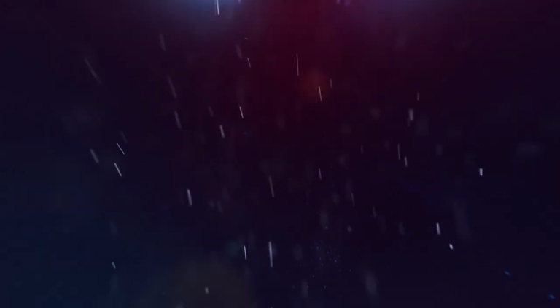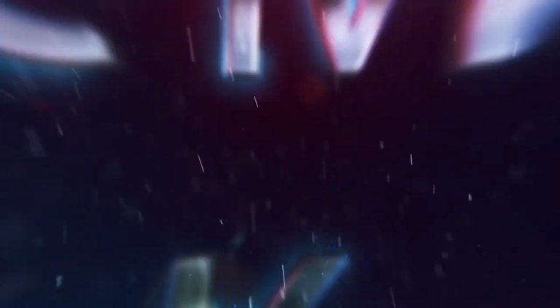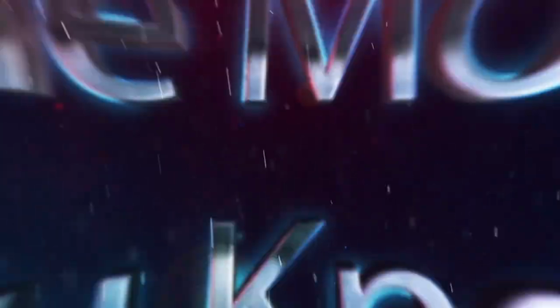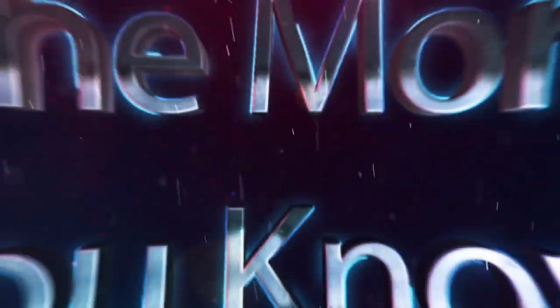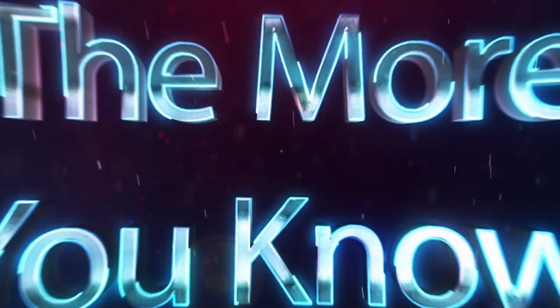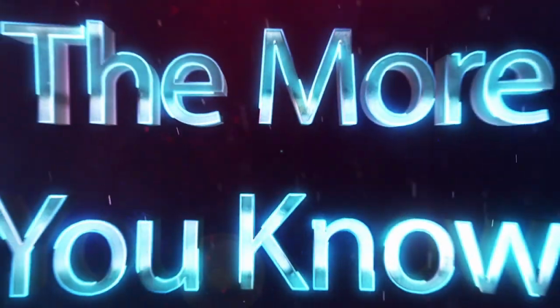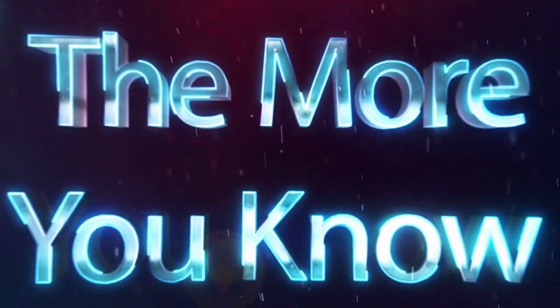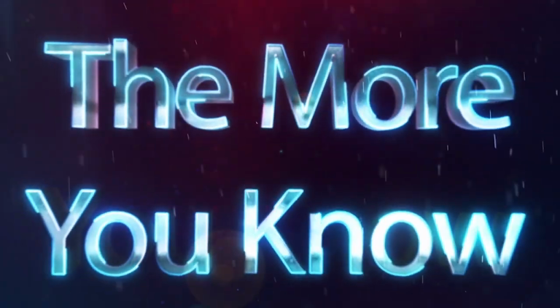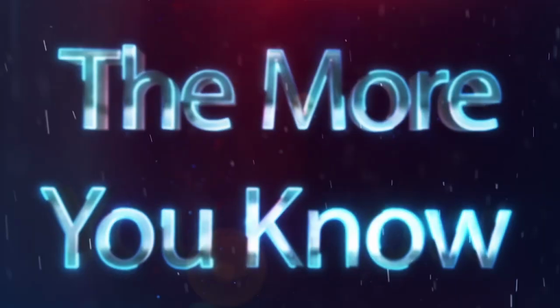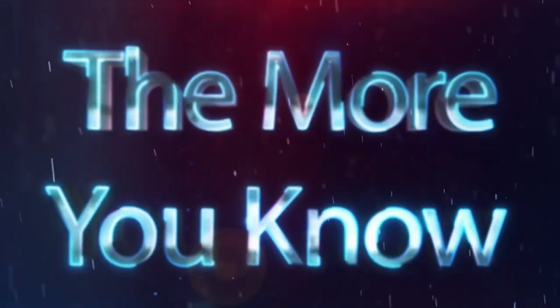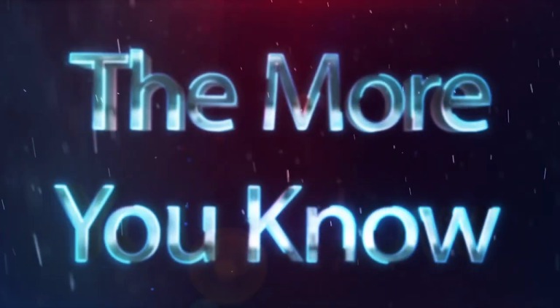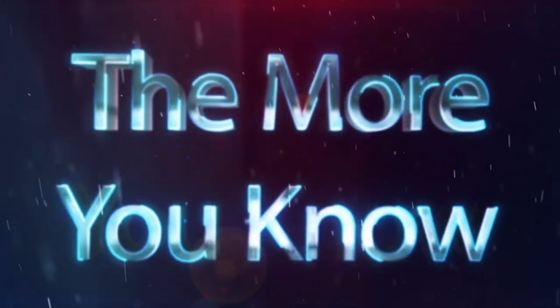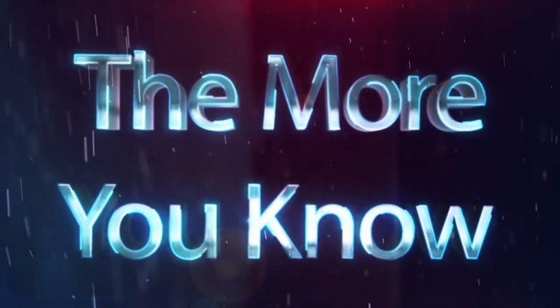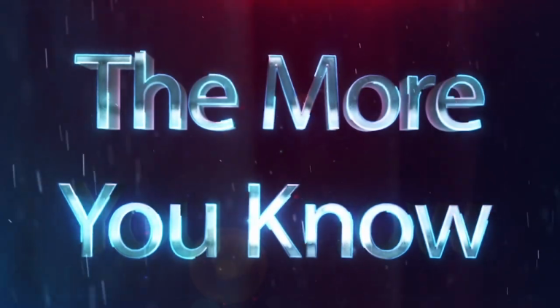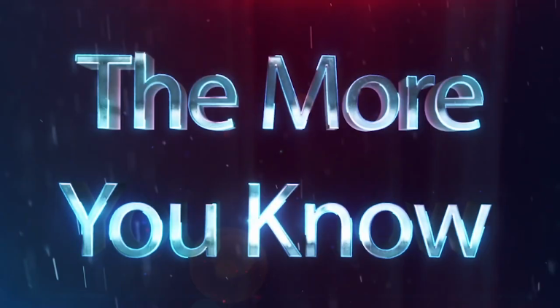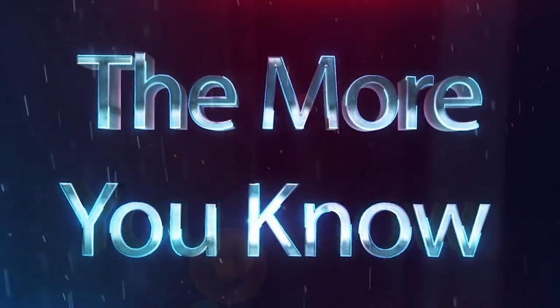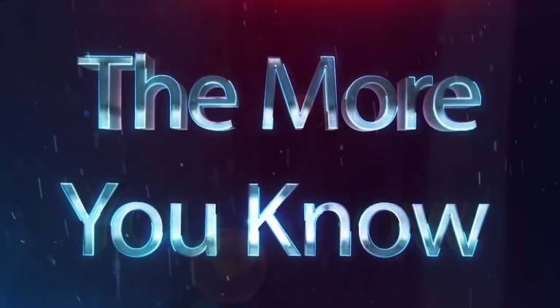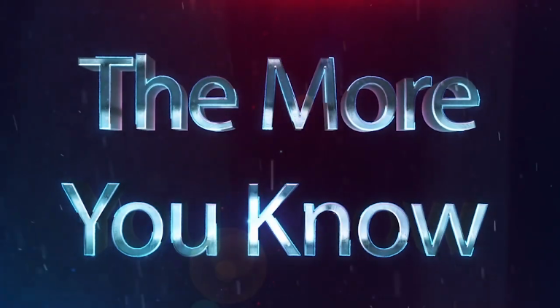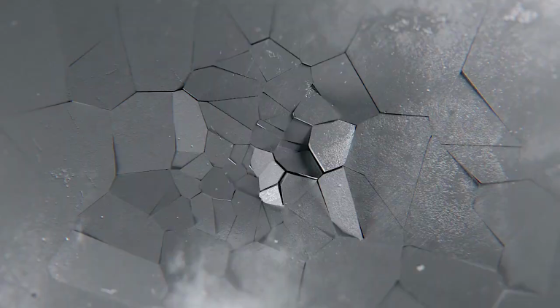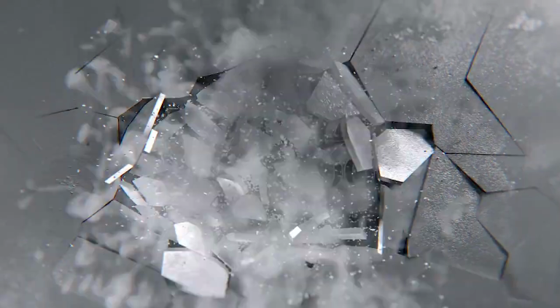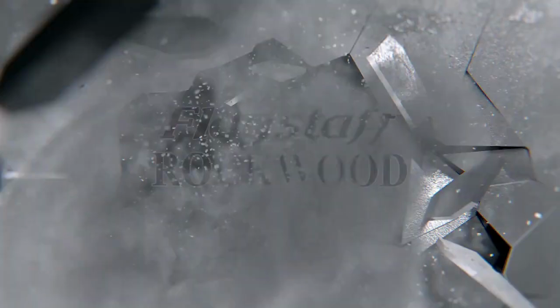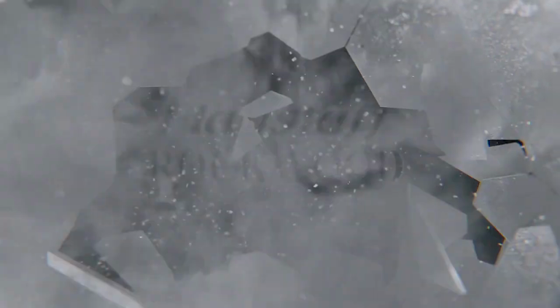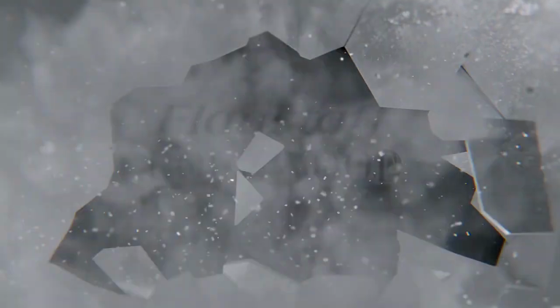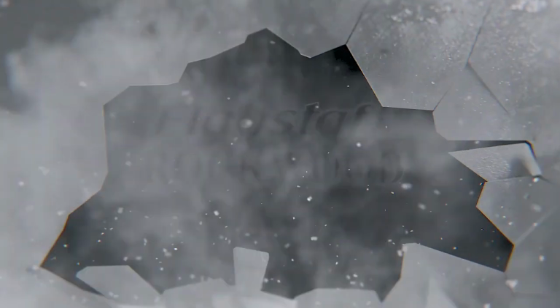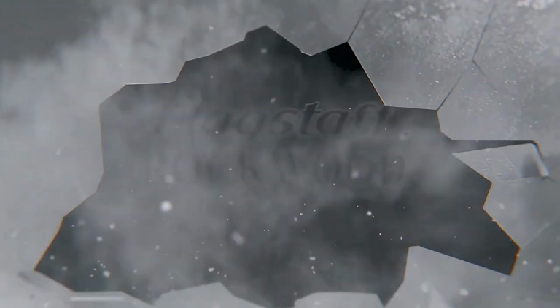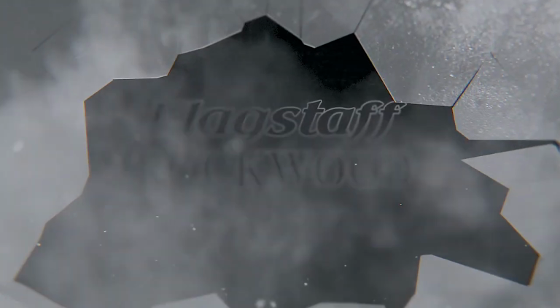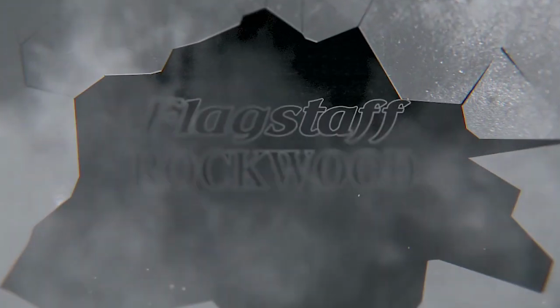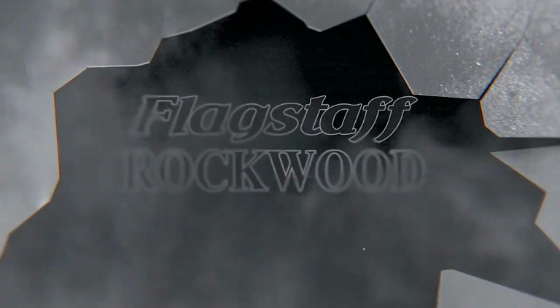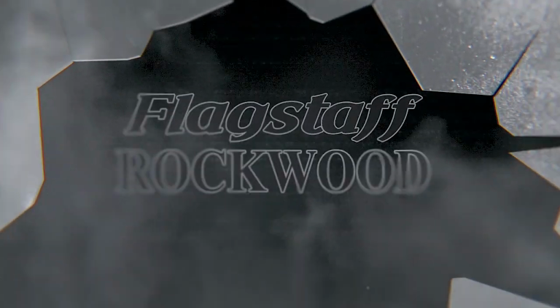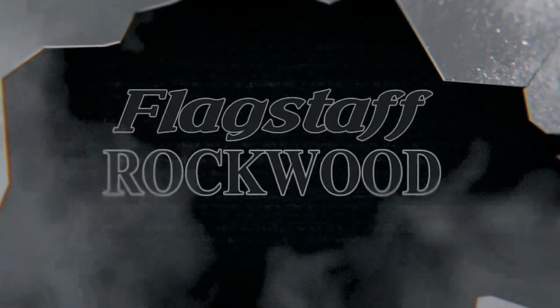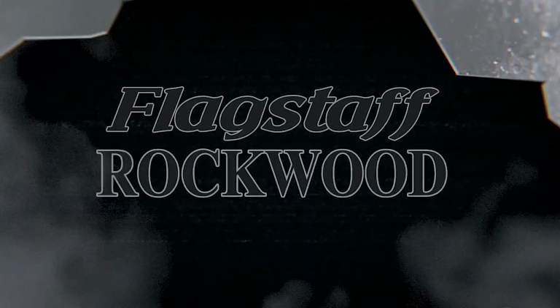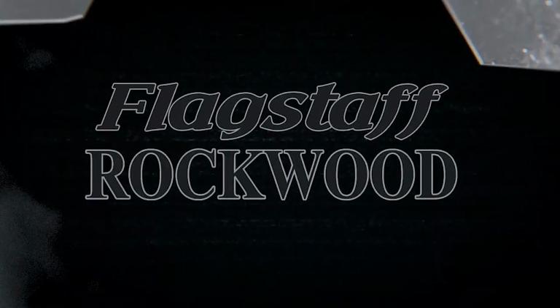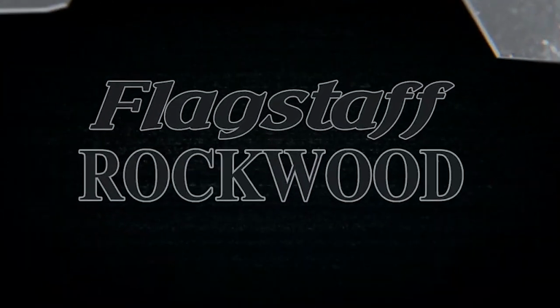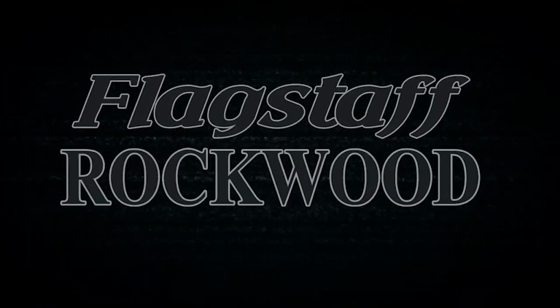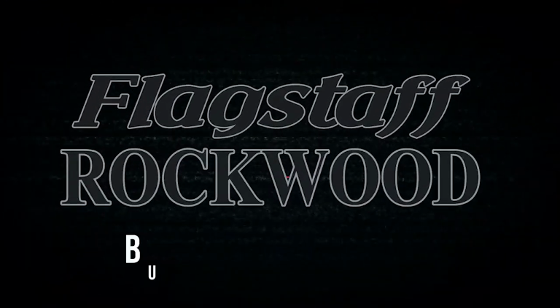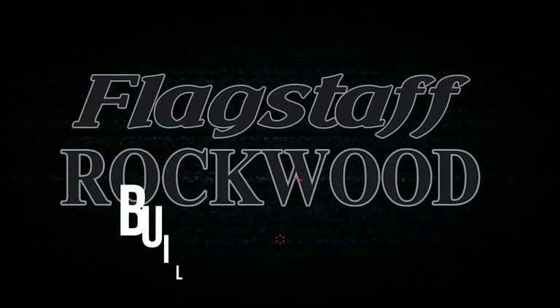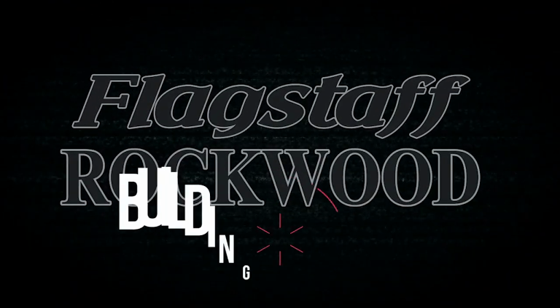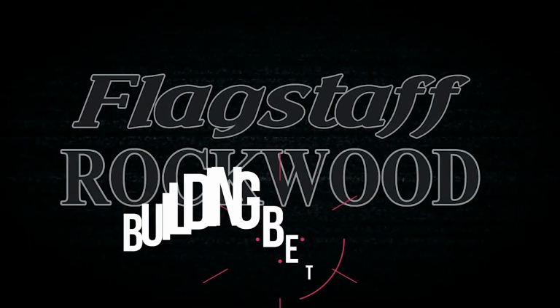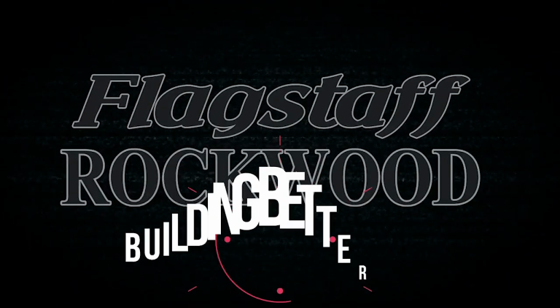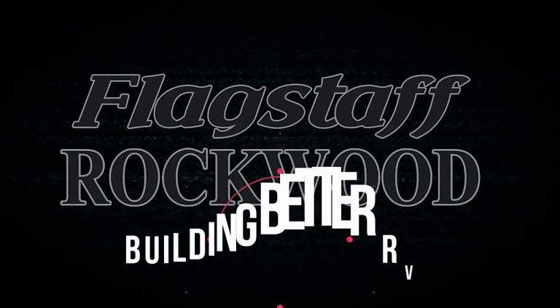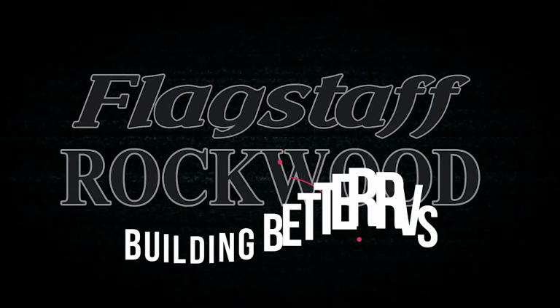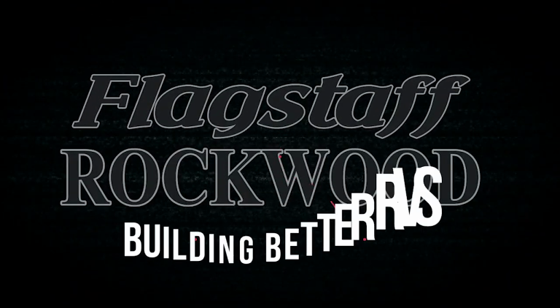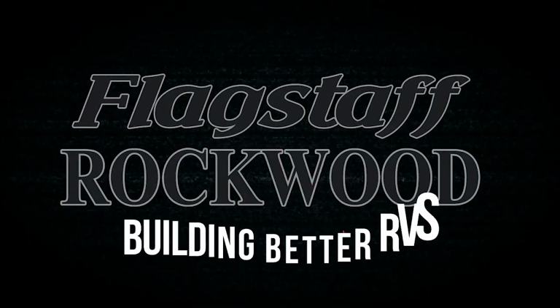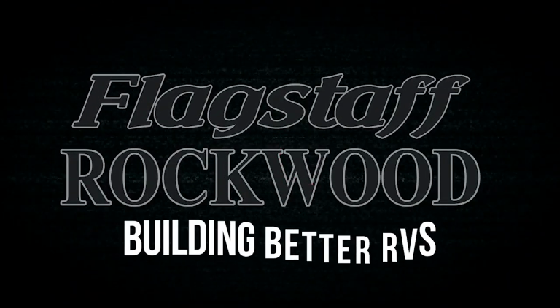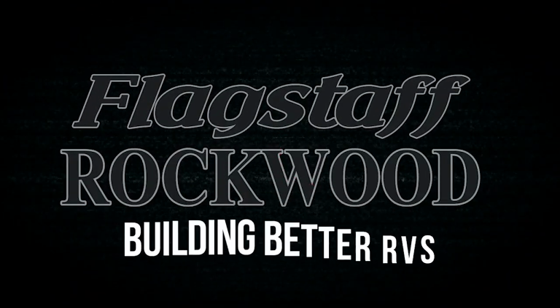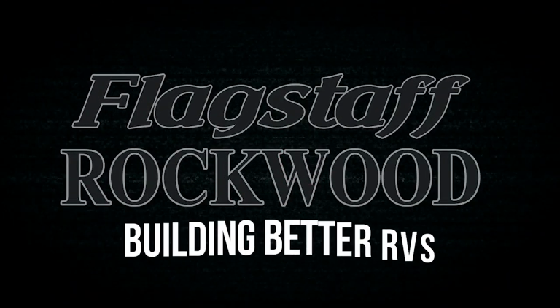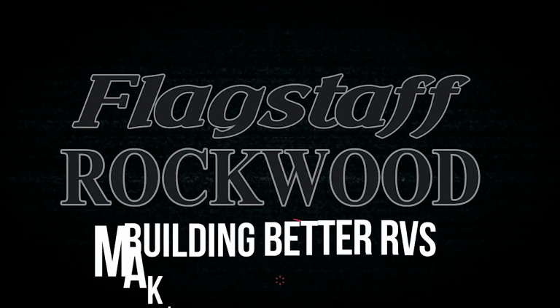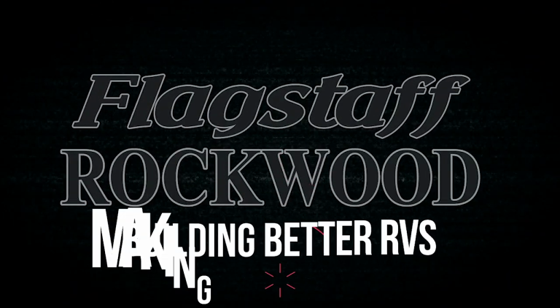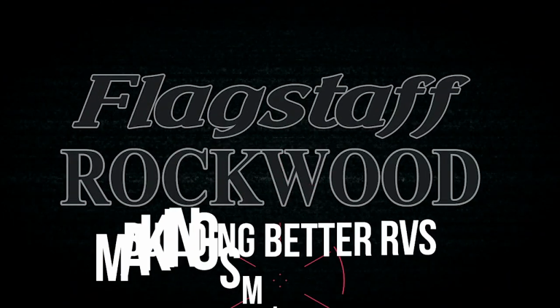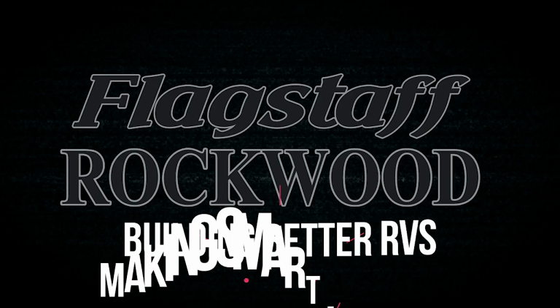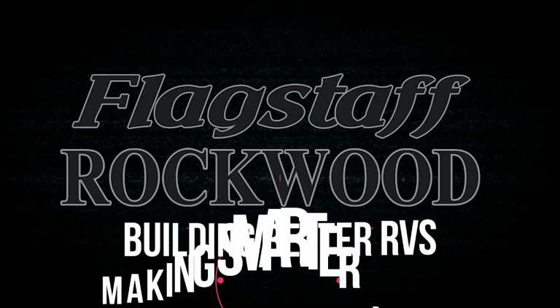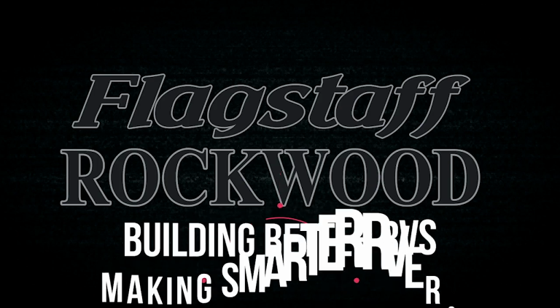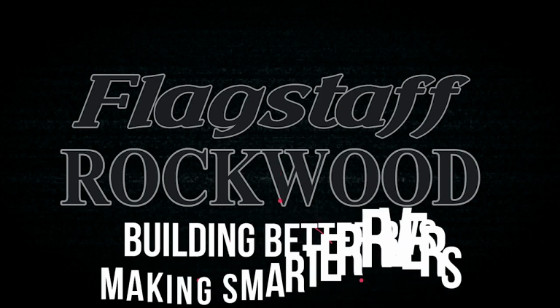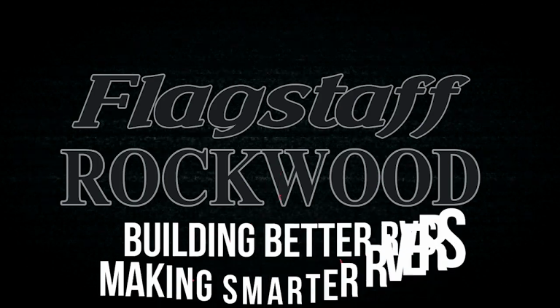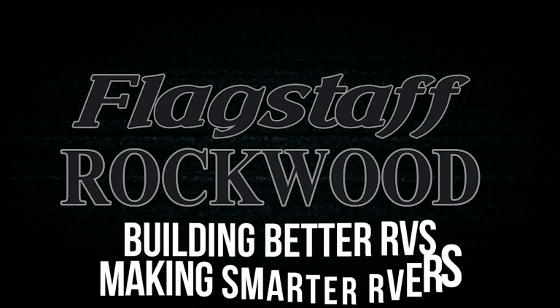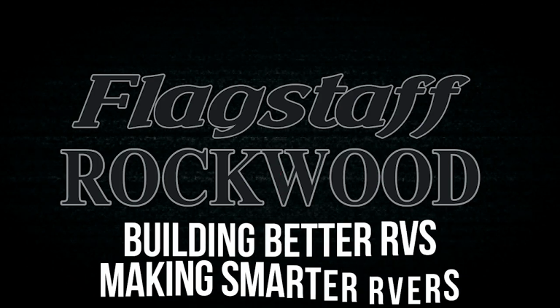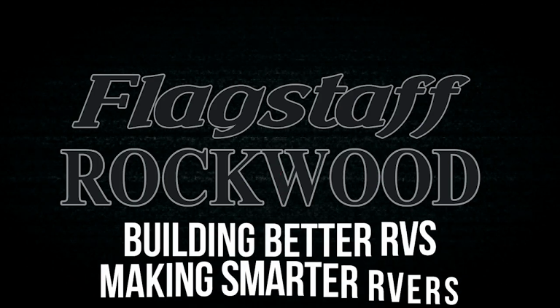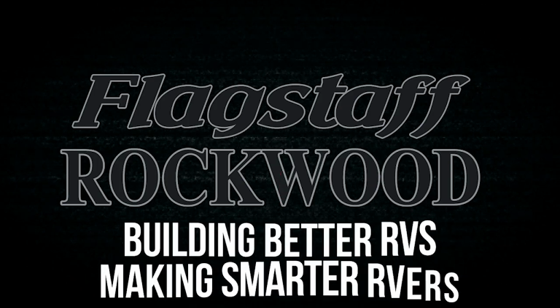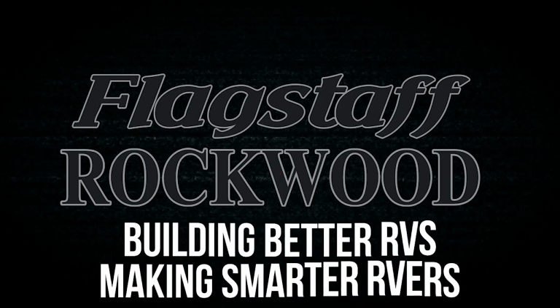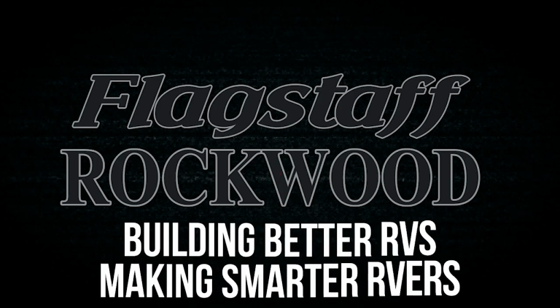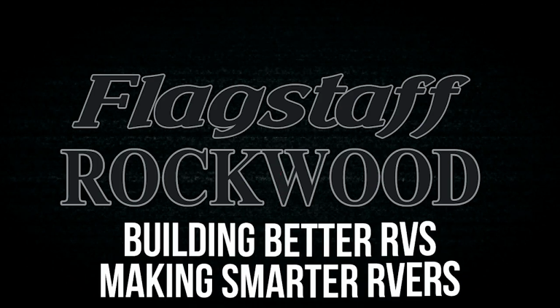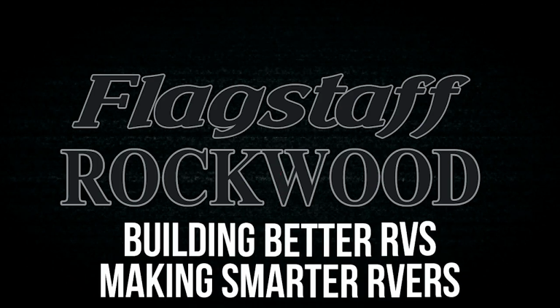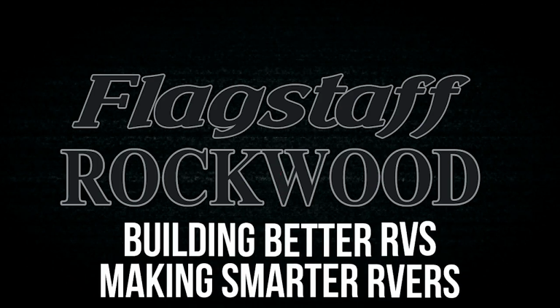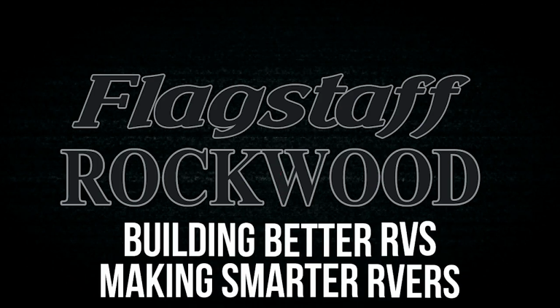The More You Know, brought to you by Flagstaff, Rockwood — building better RVs, making smarter RVers.